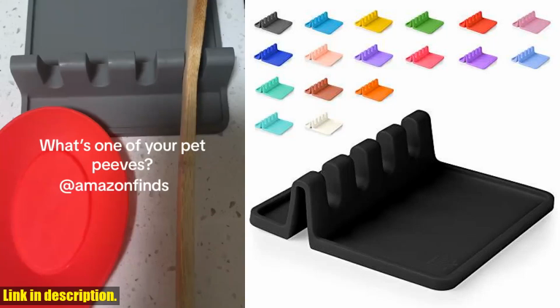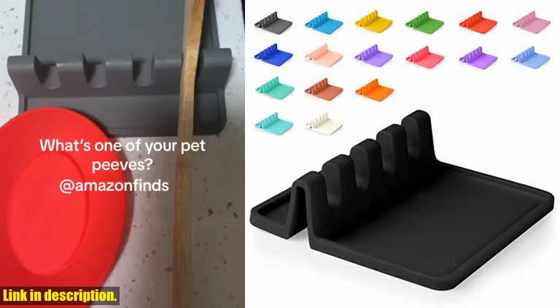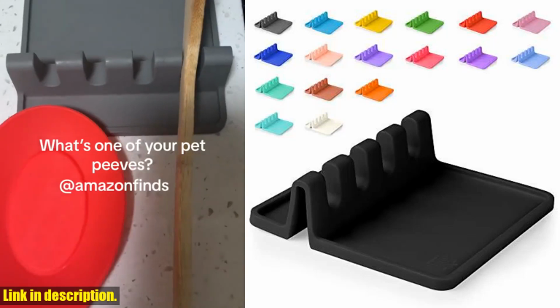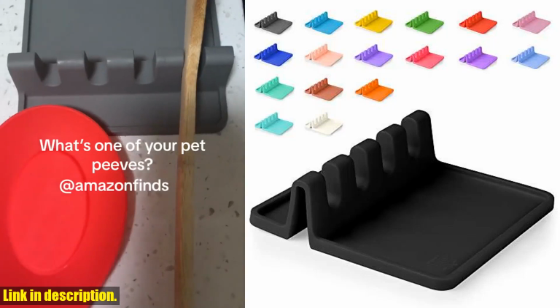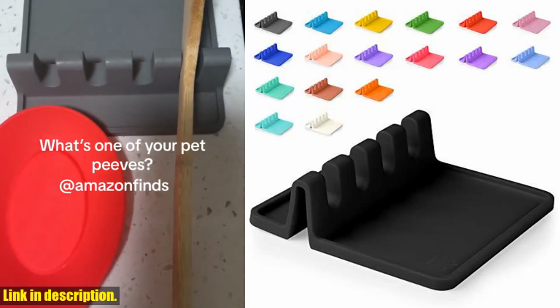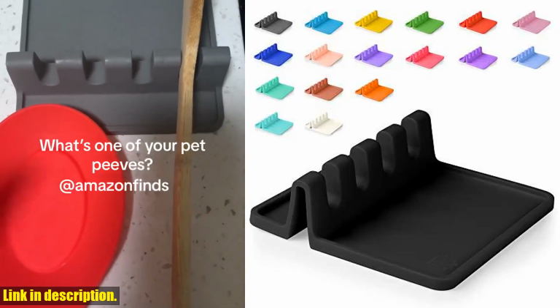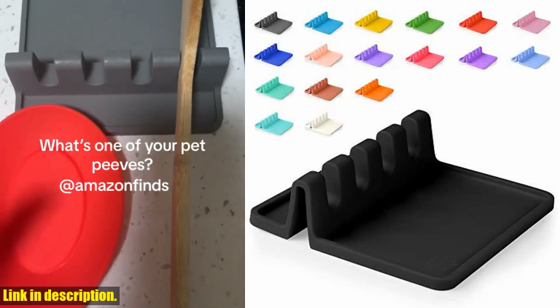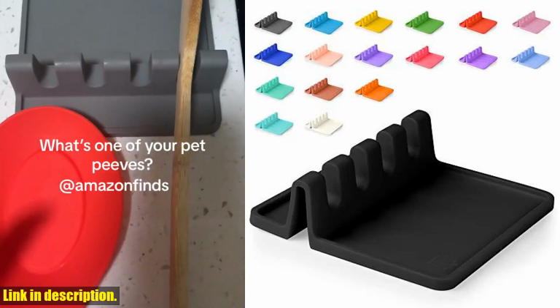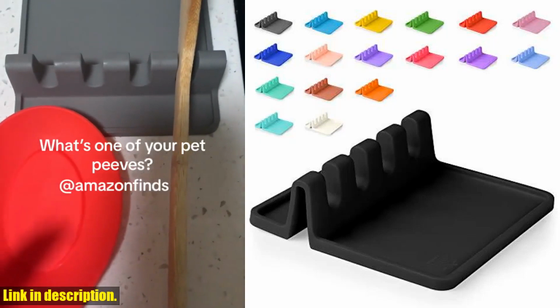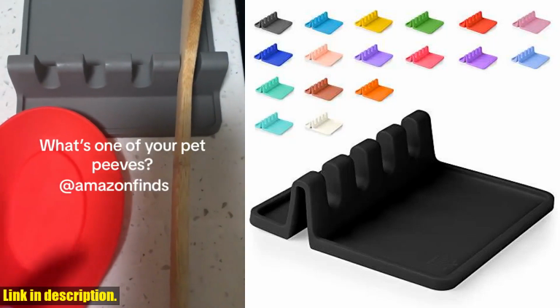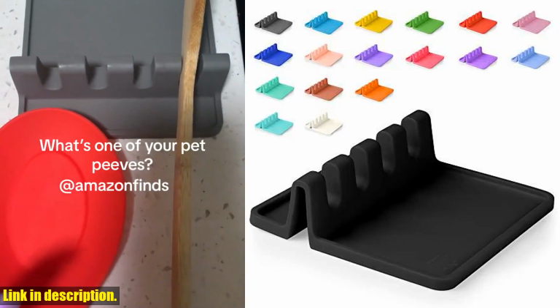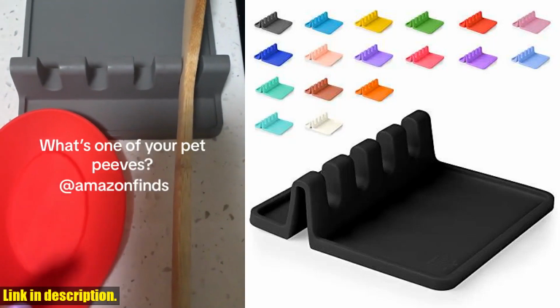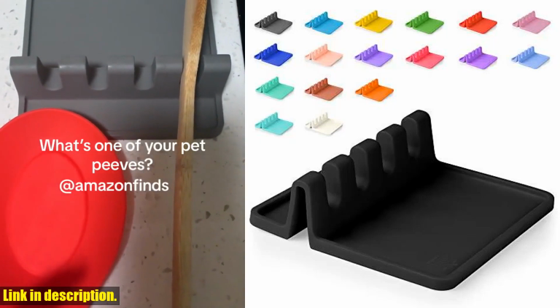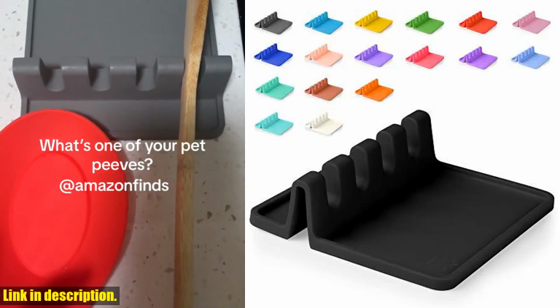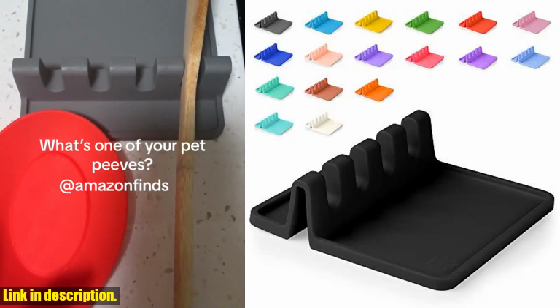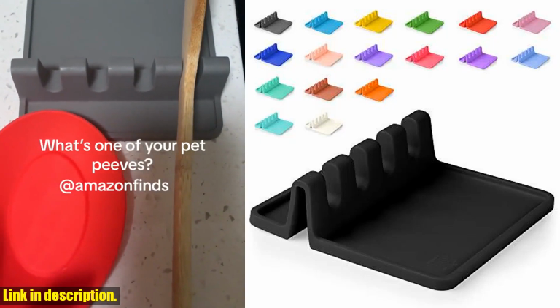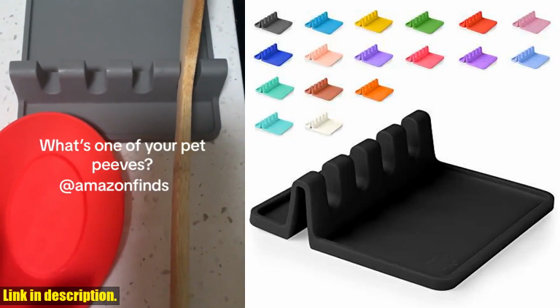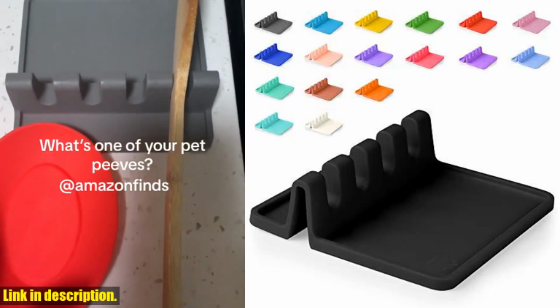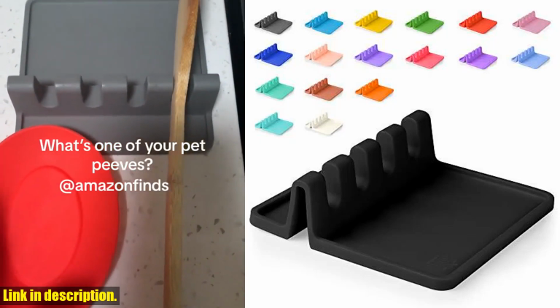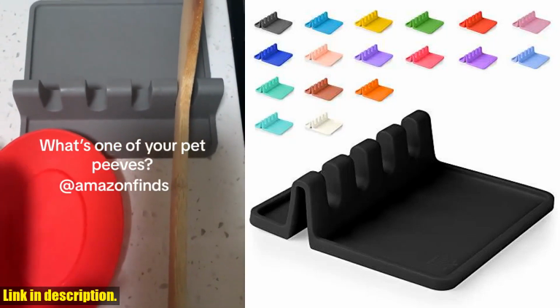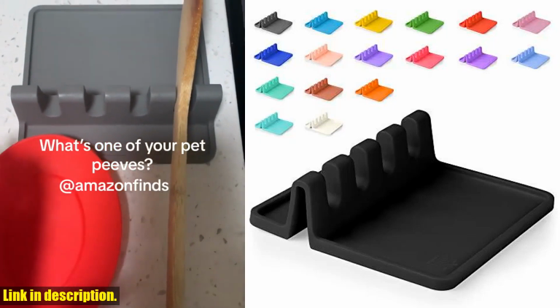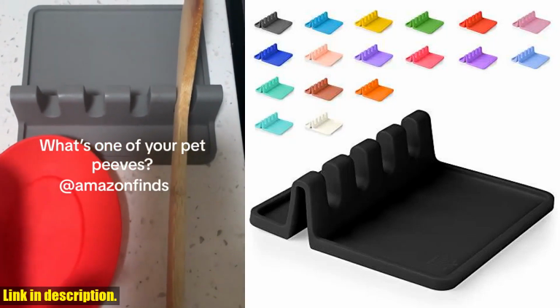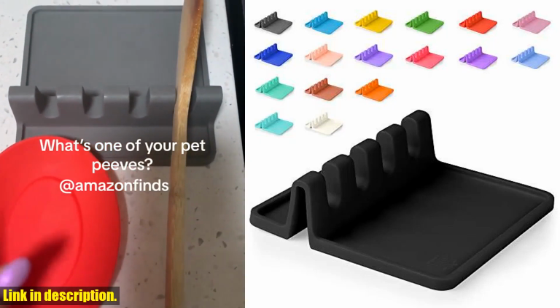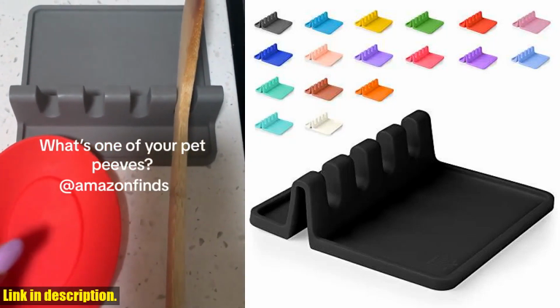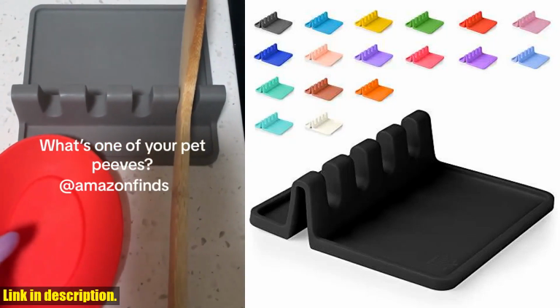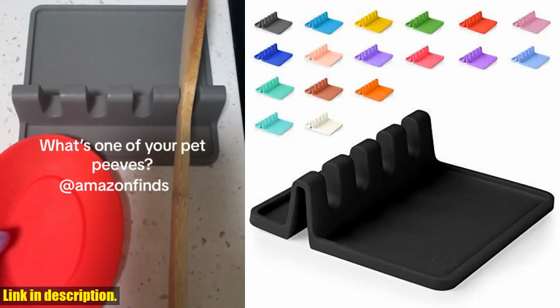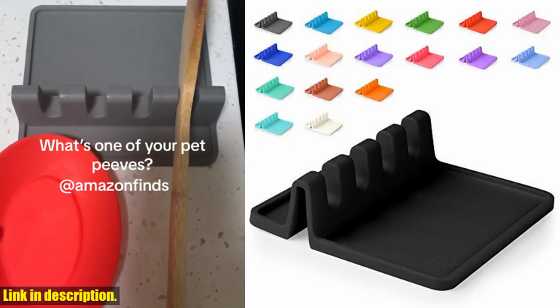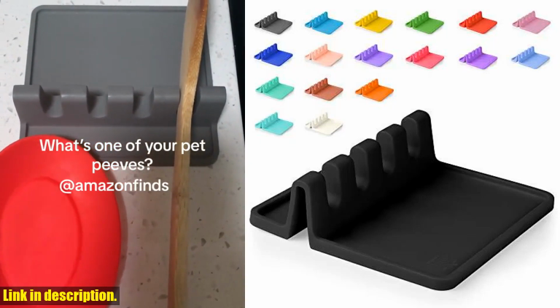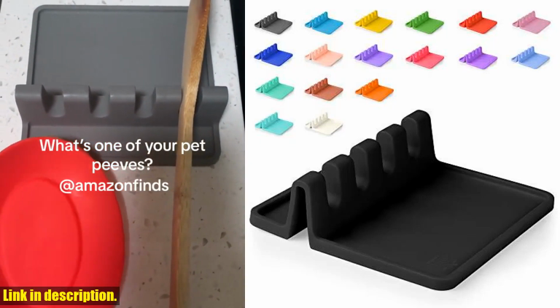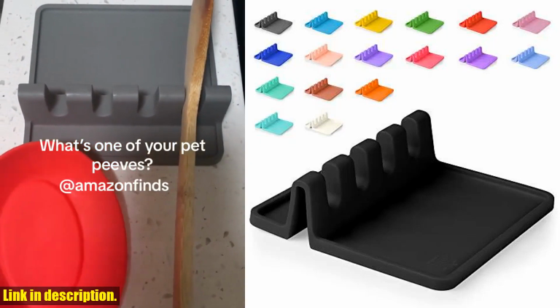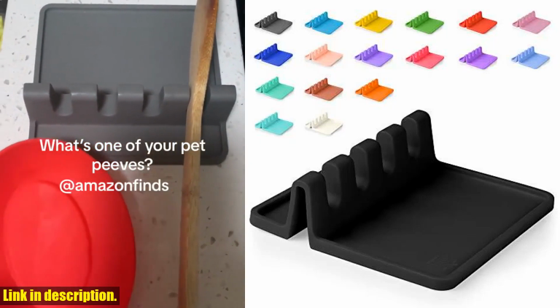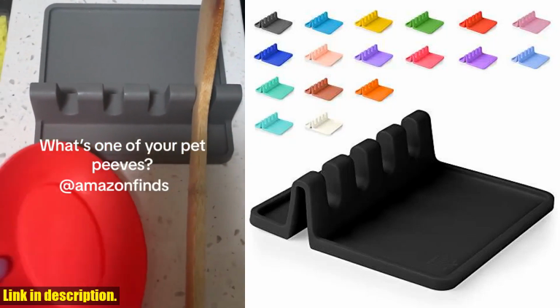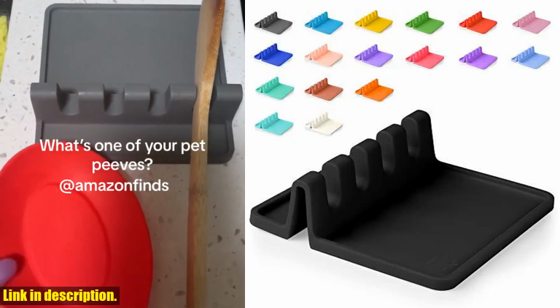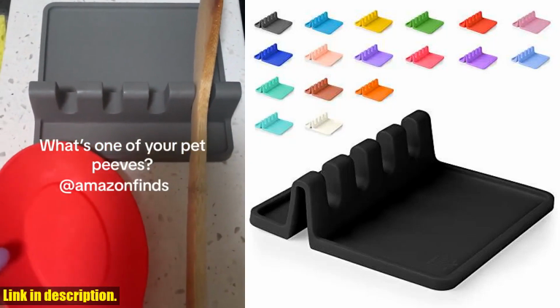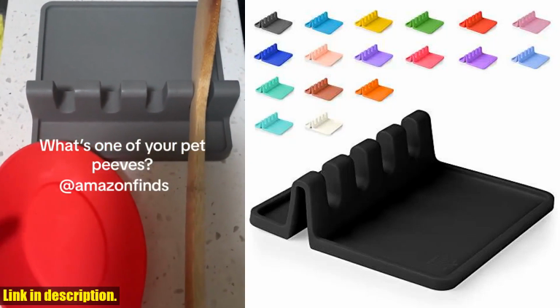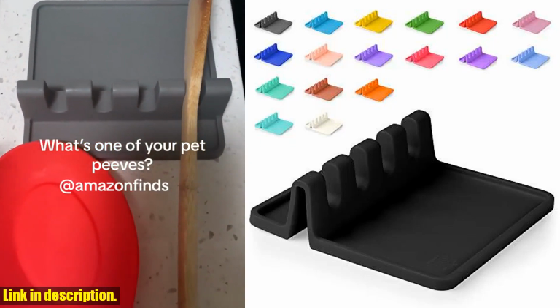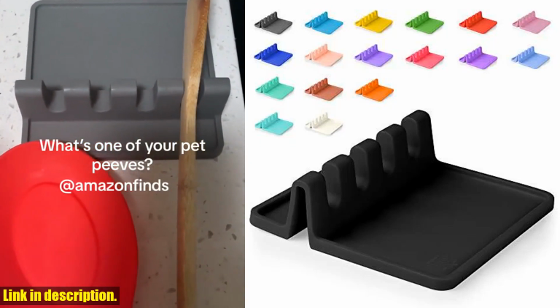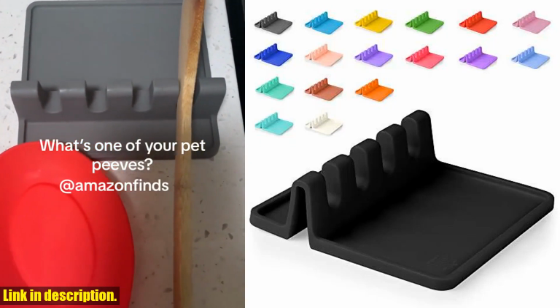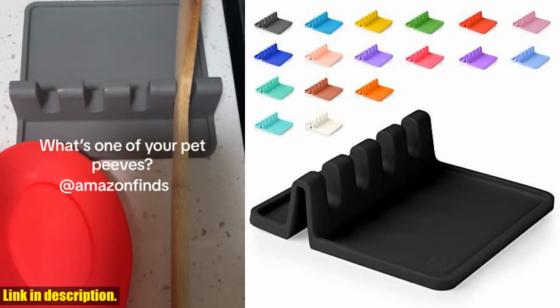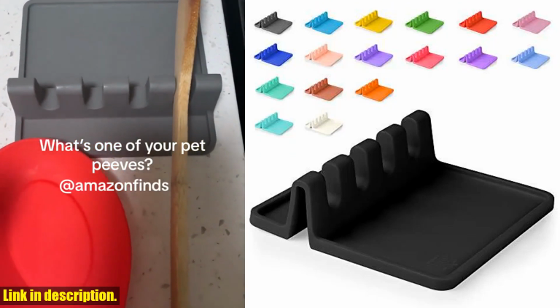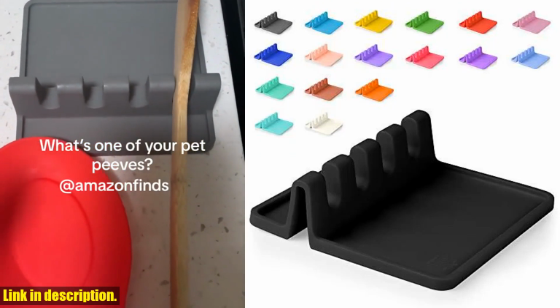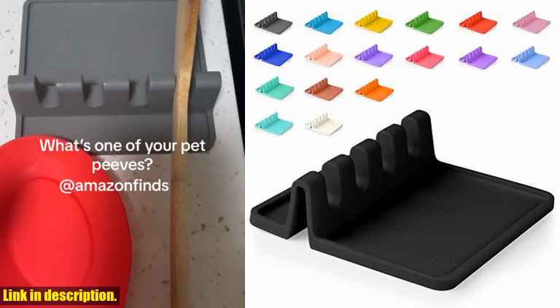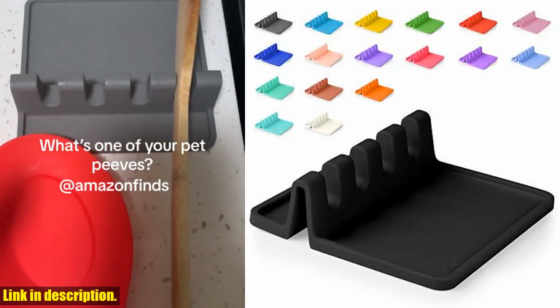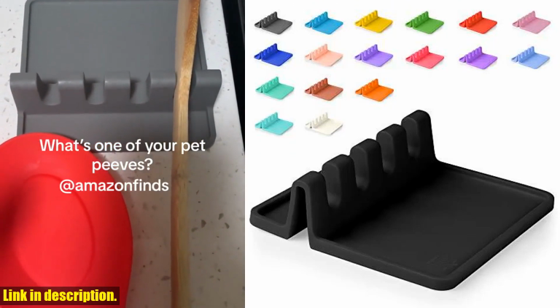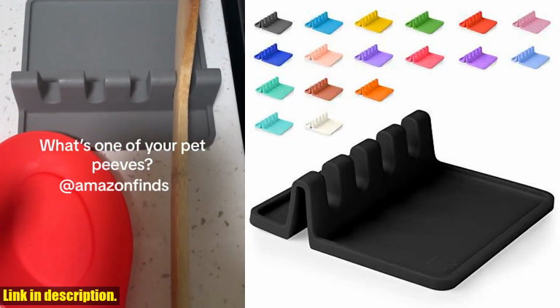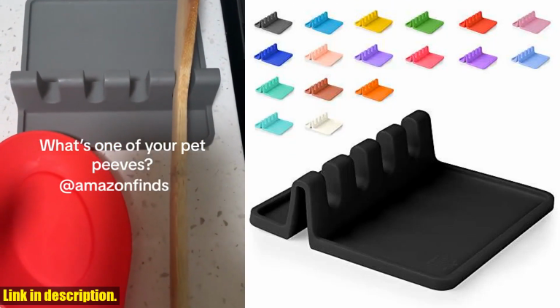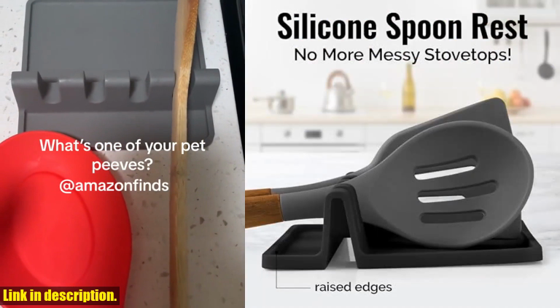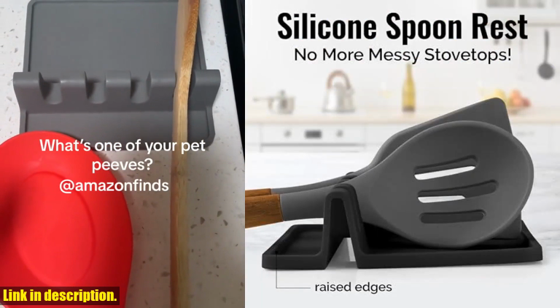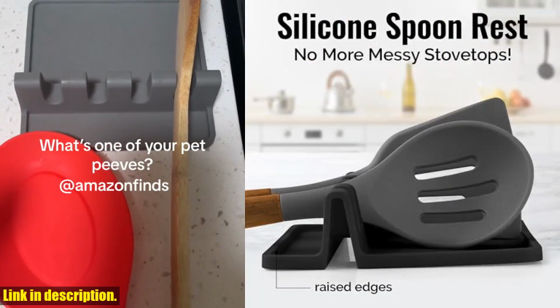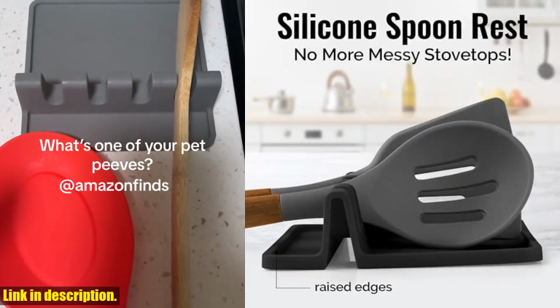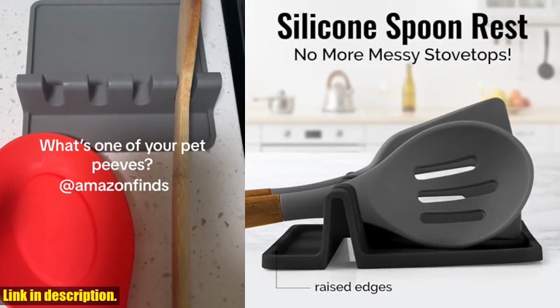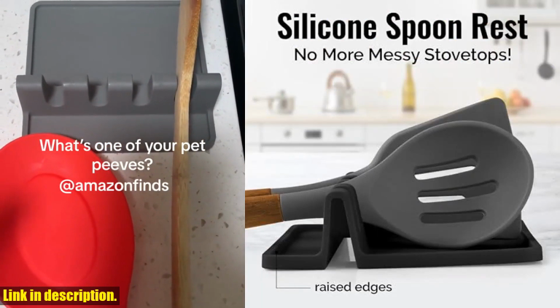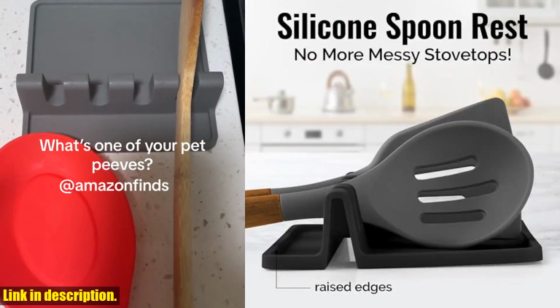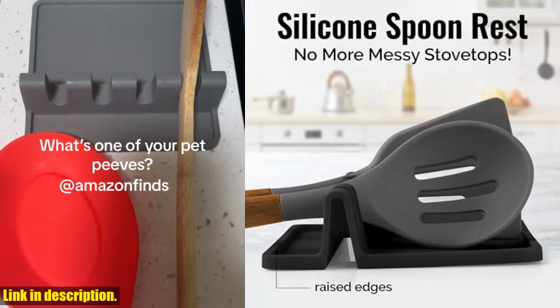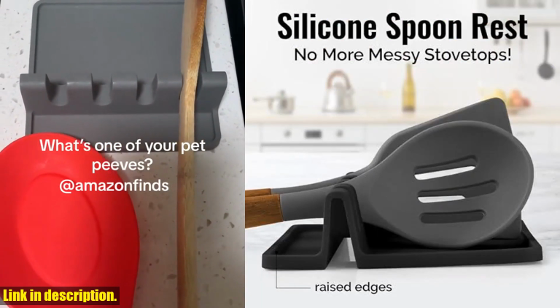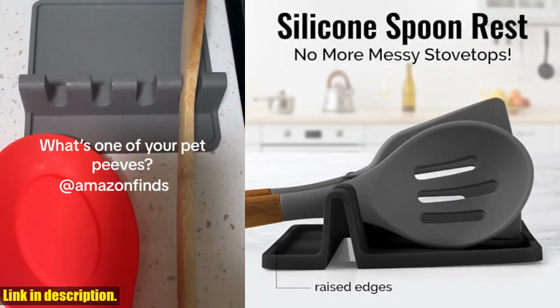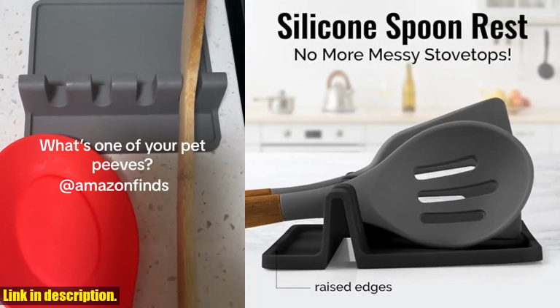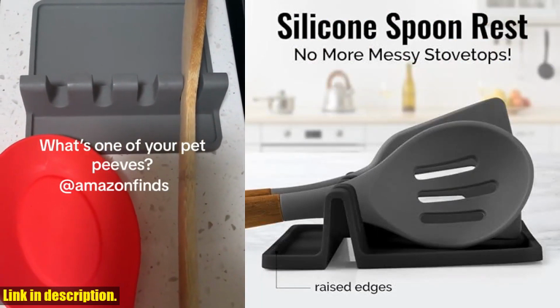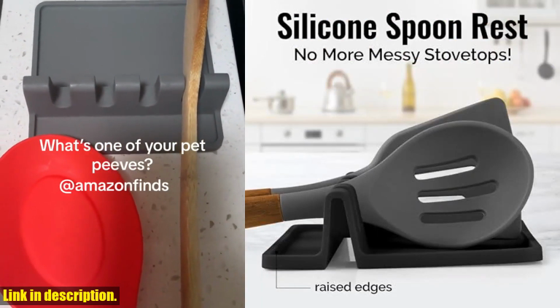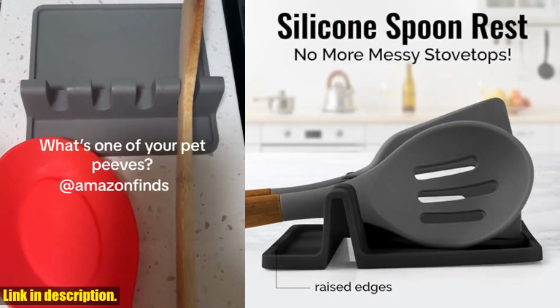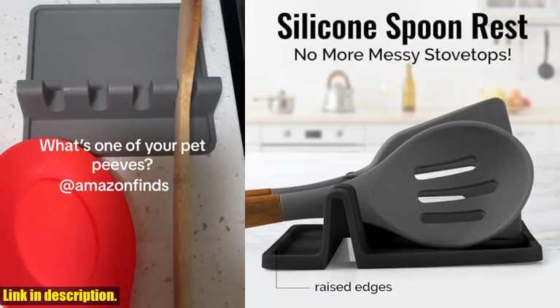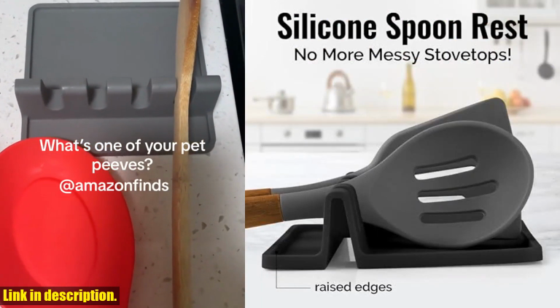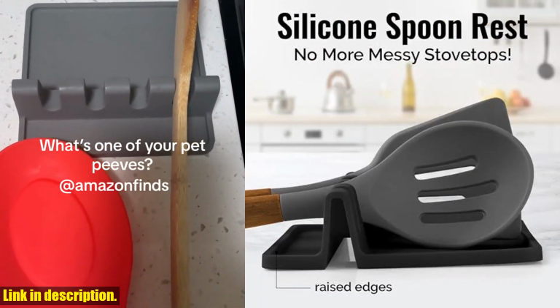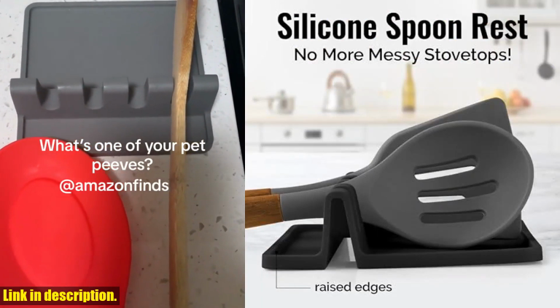Hey there, cooking enthusiasts! Today I'm excited to introduce you to the Zule Kitchen Silicone Utensil Rest with Drip Pad.